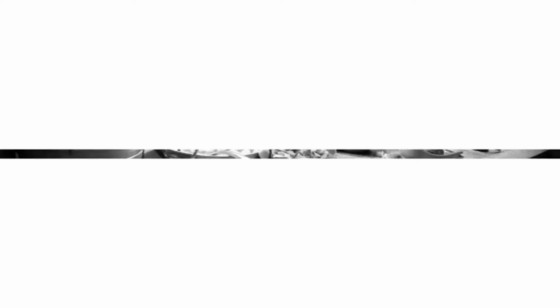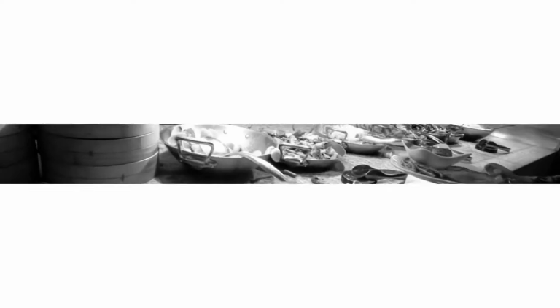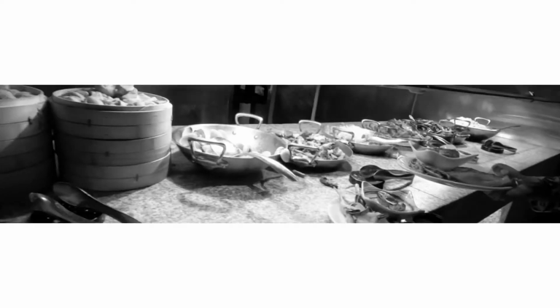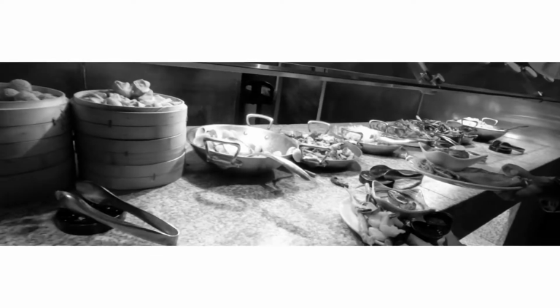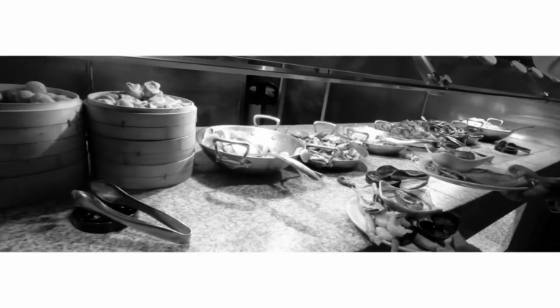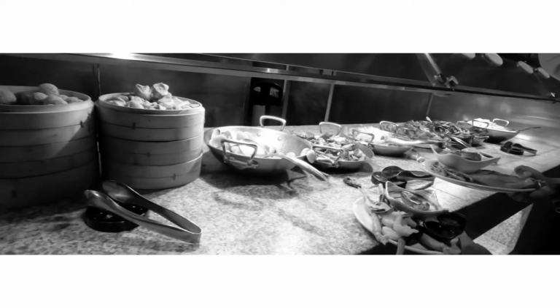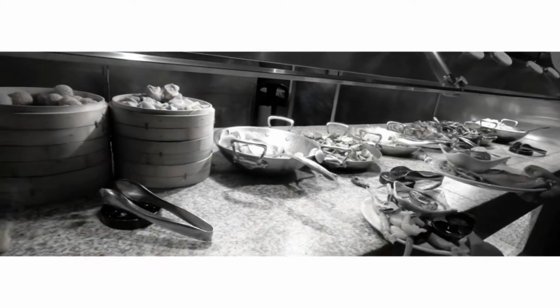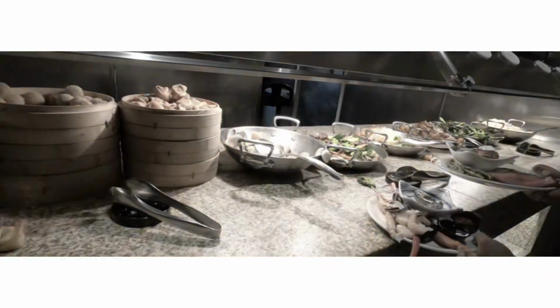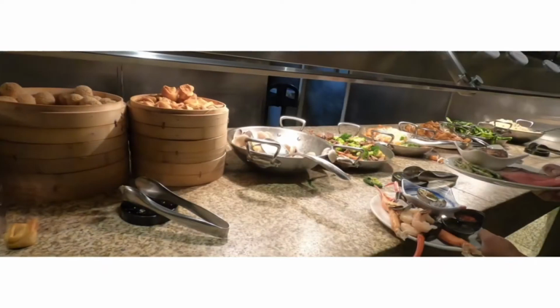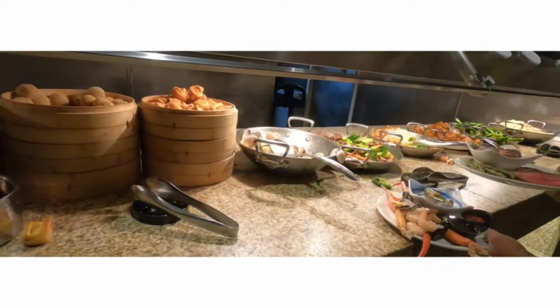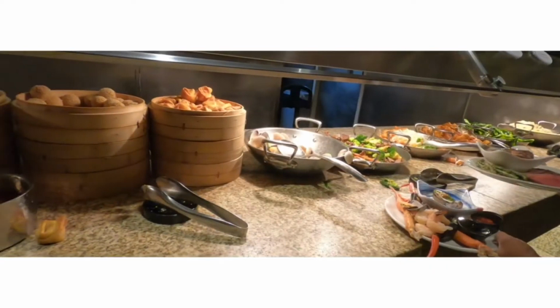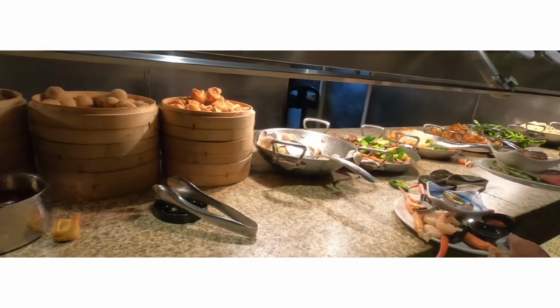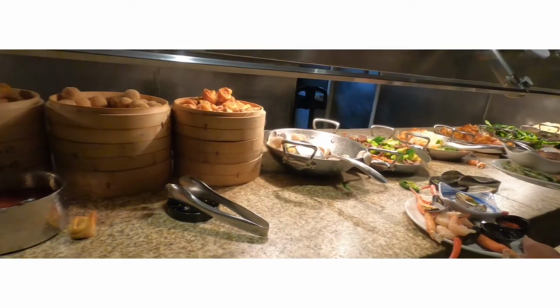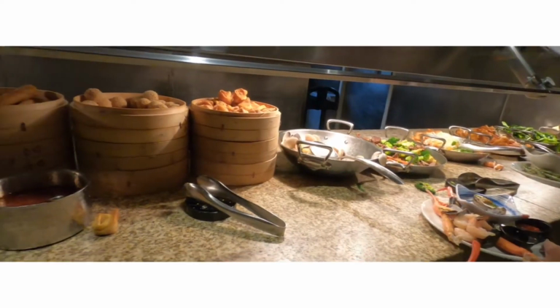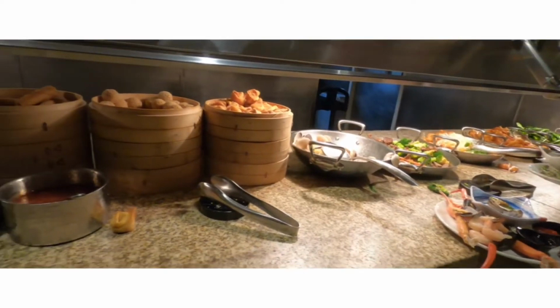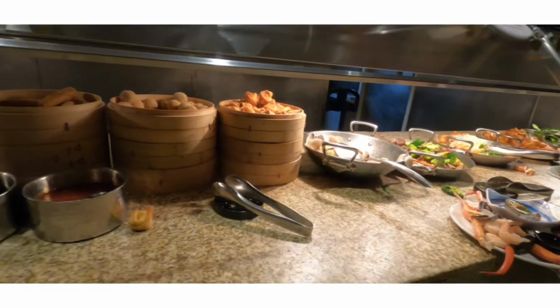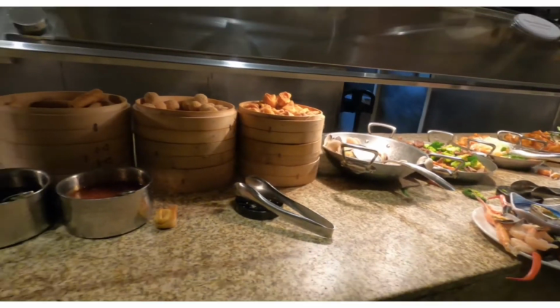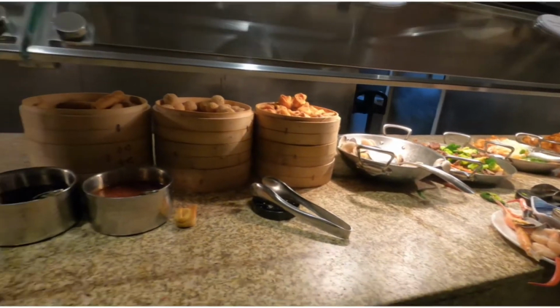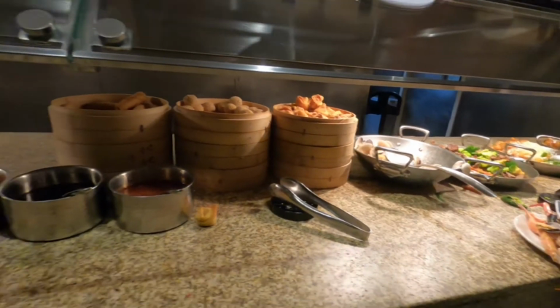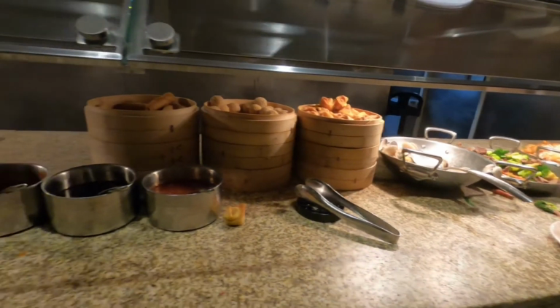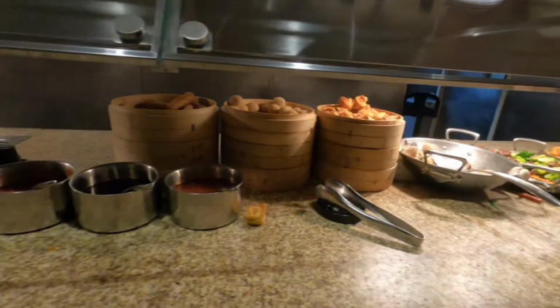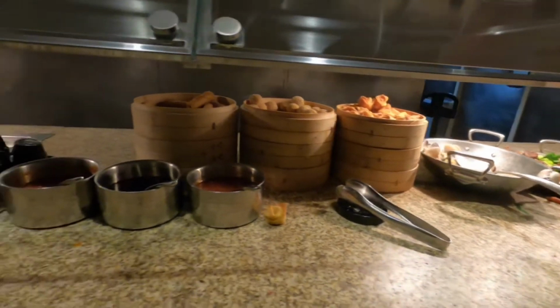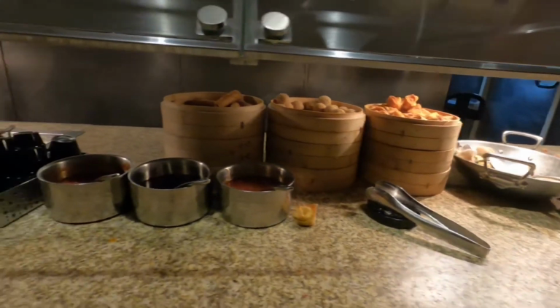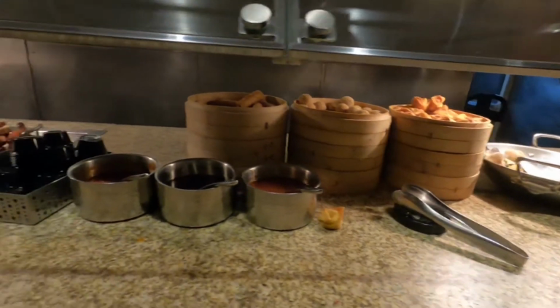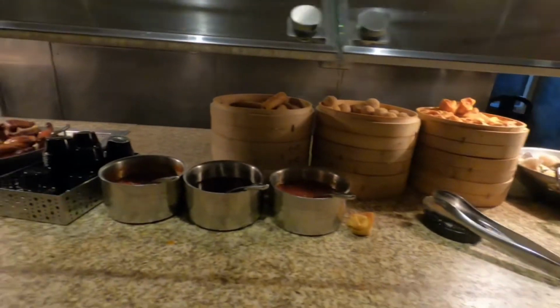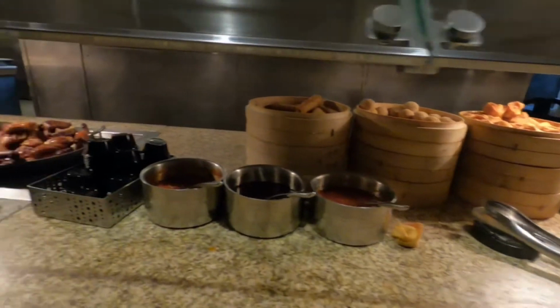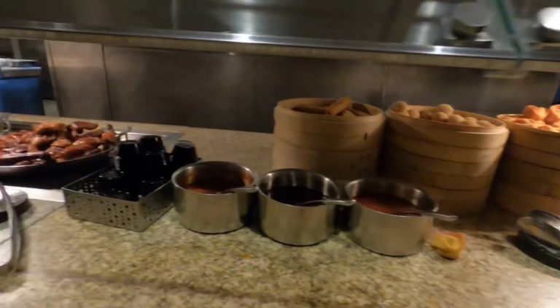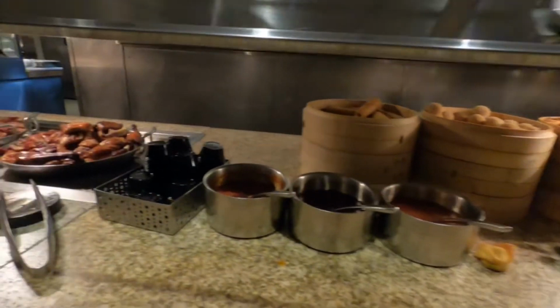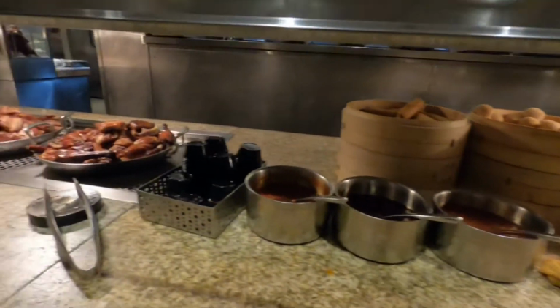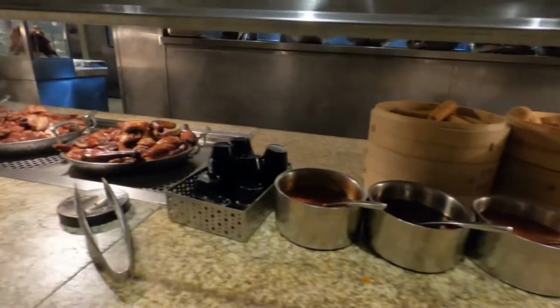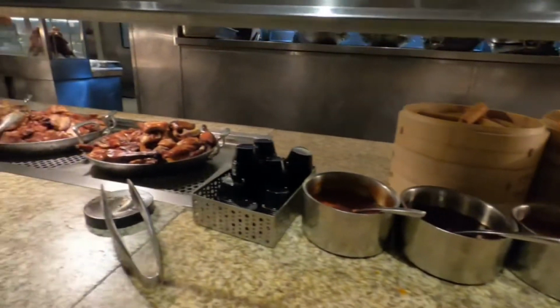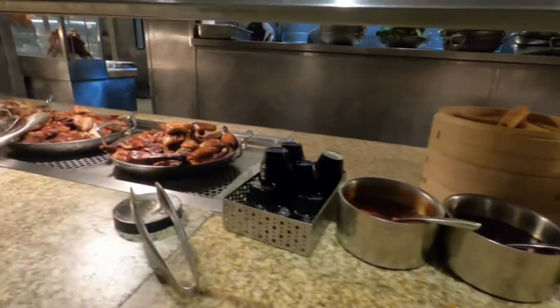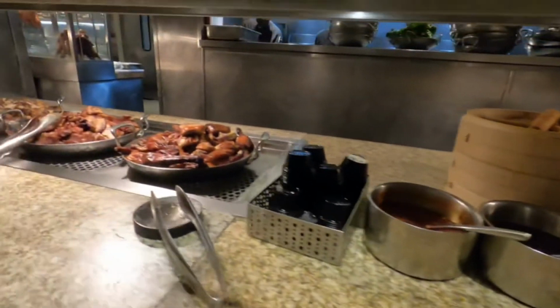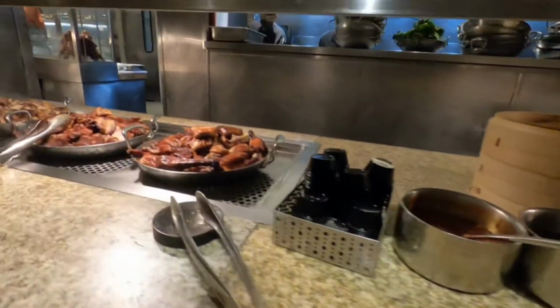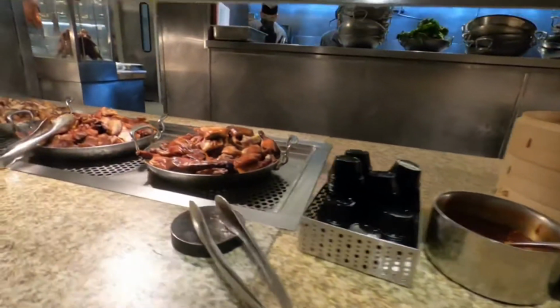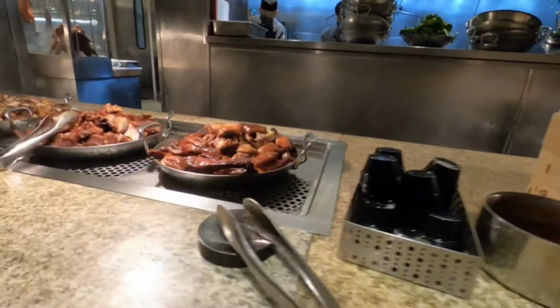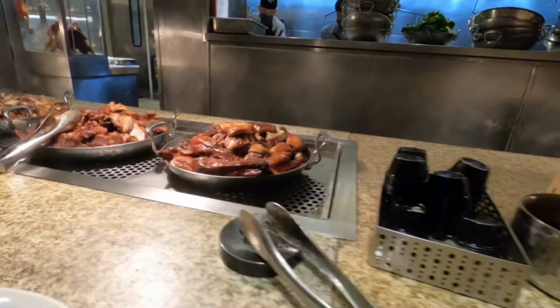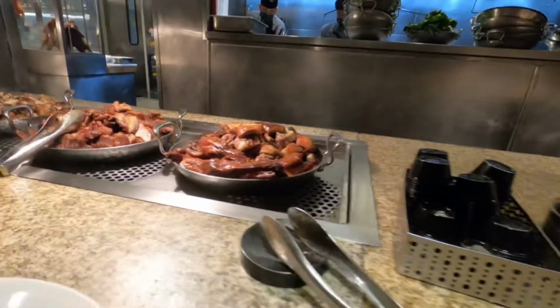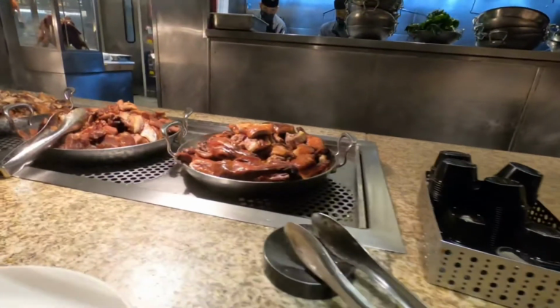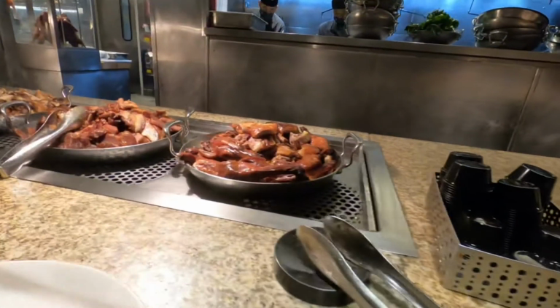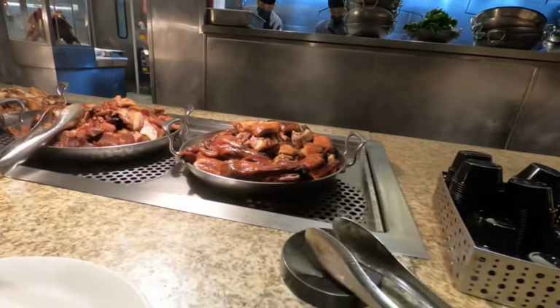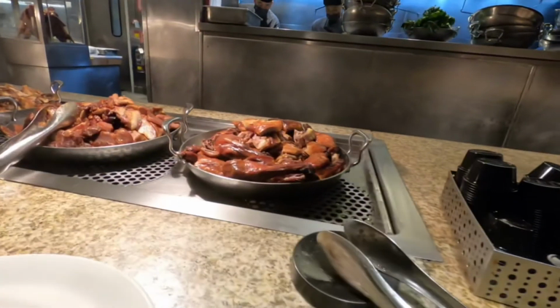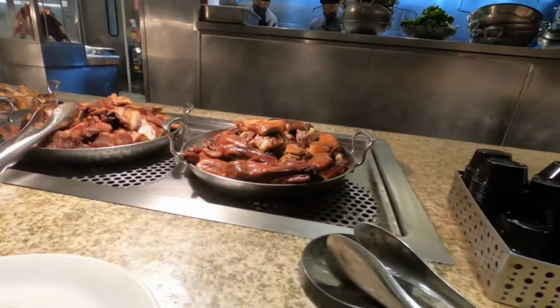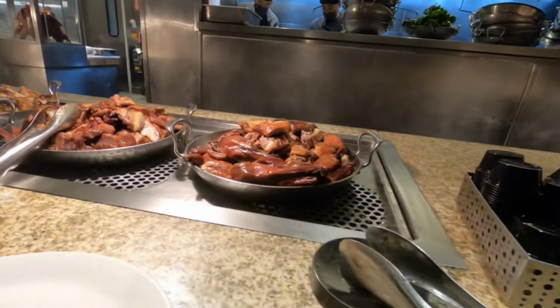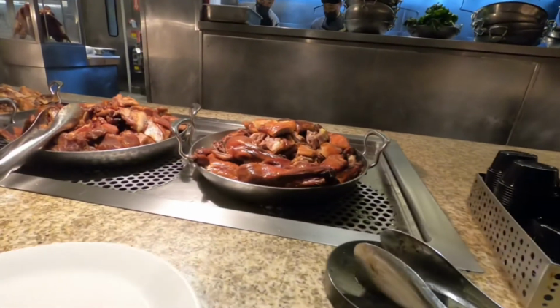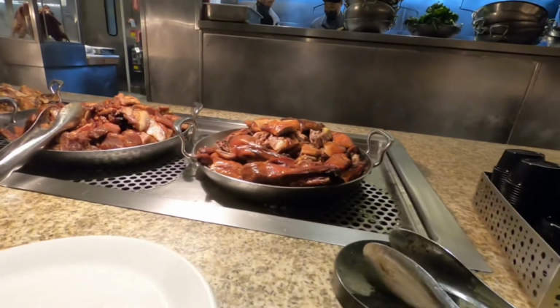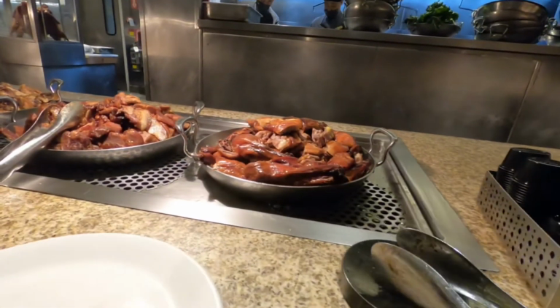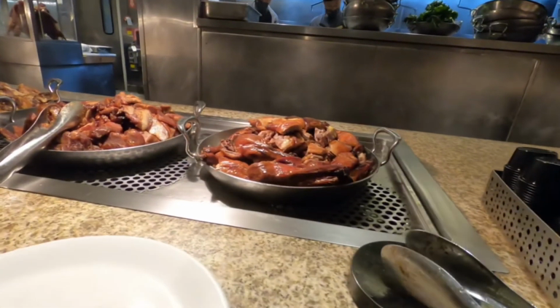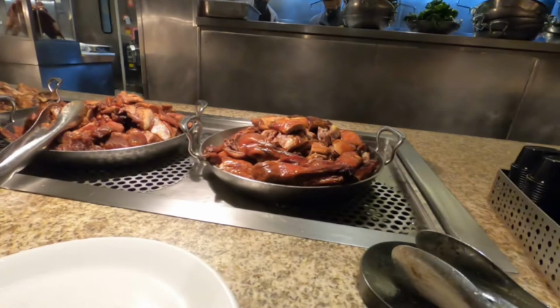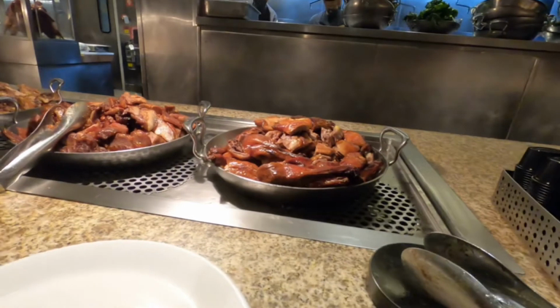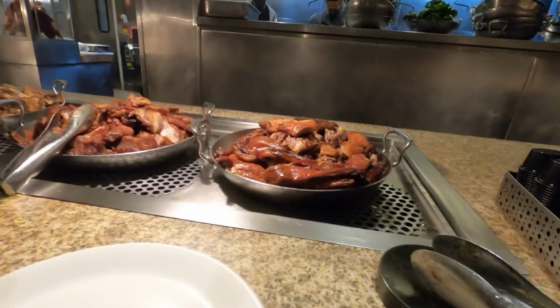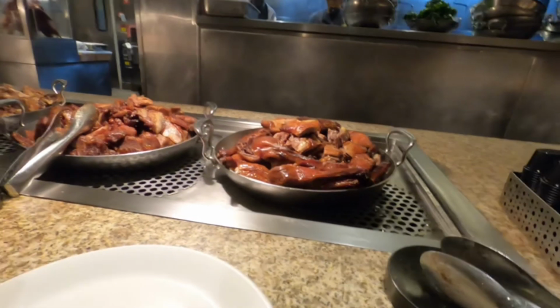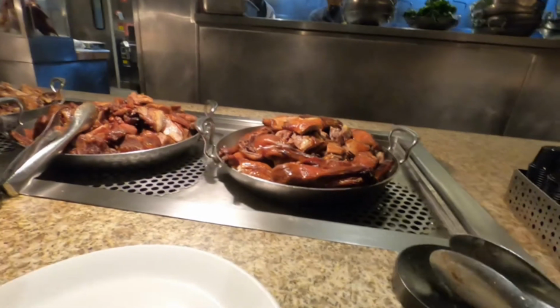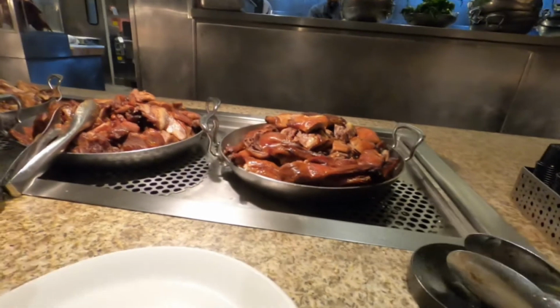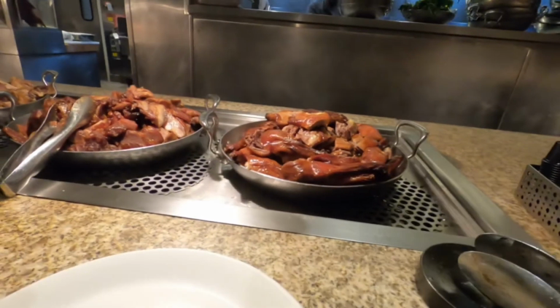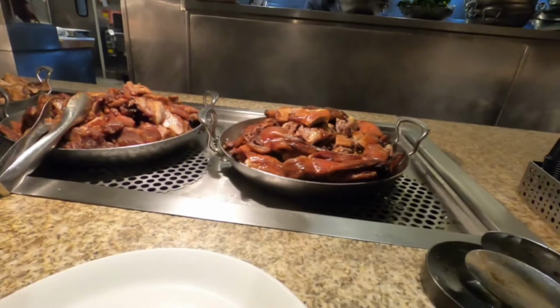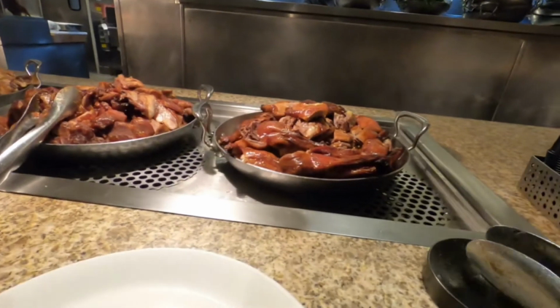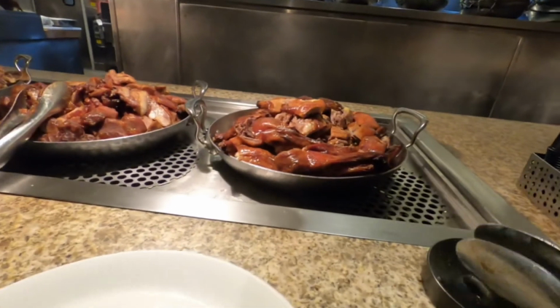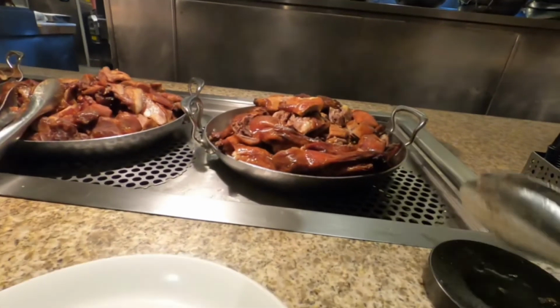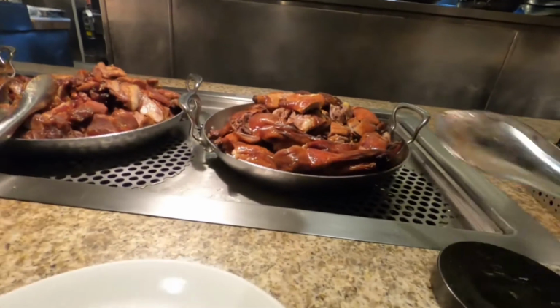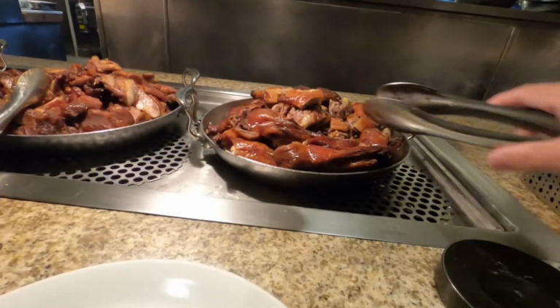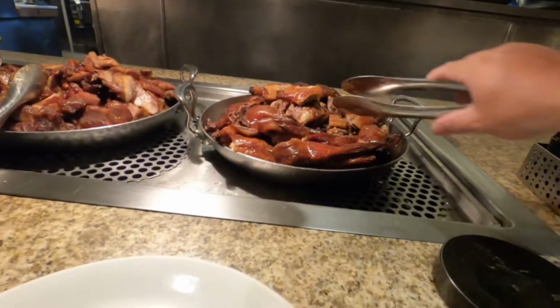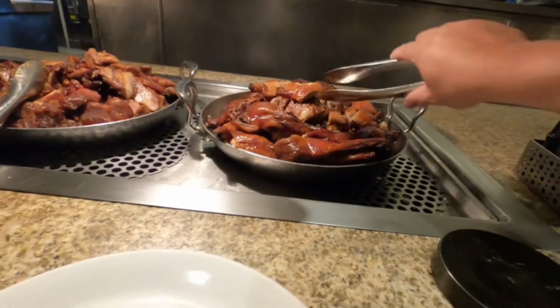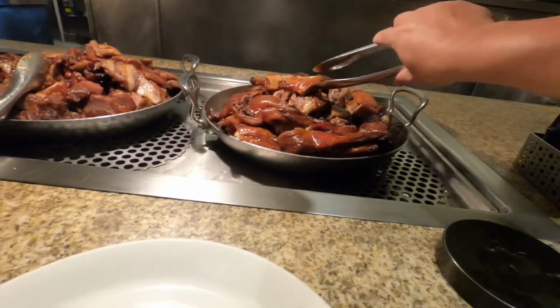So we're going to start with the inn, the Asian area. There's a duck here. Let's give it a shot.